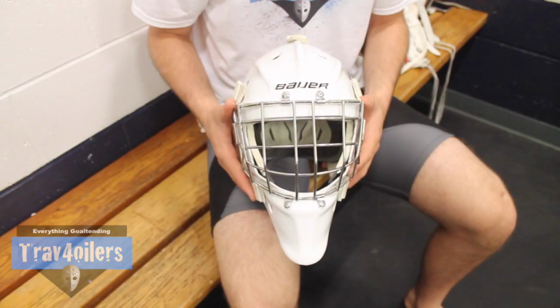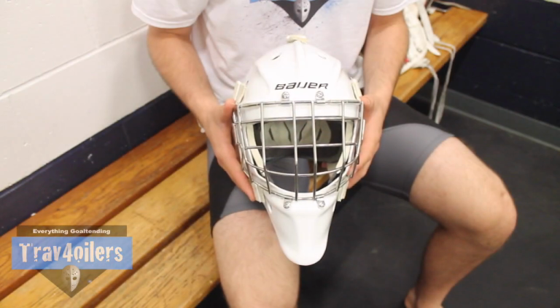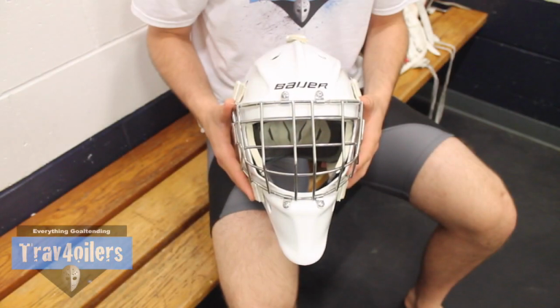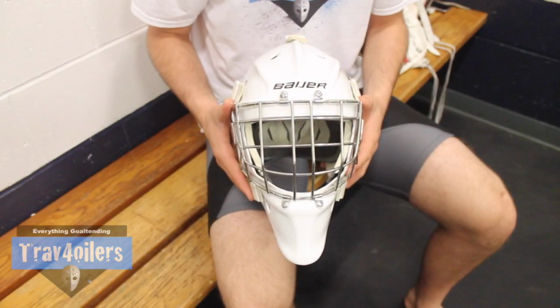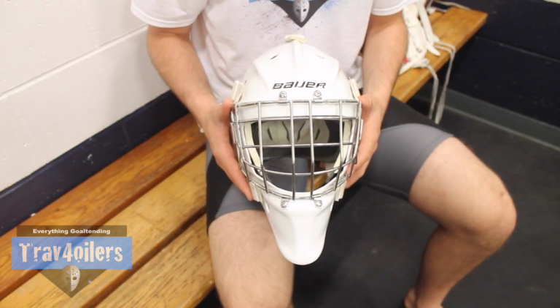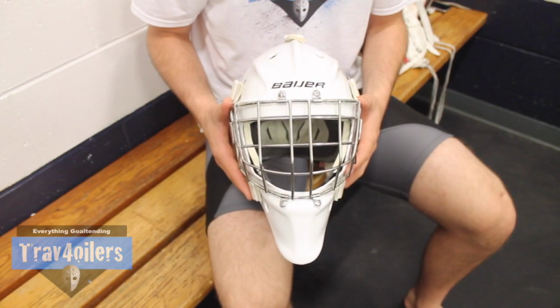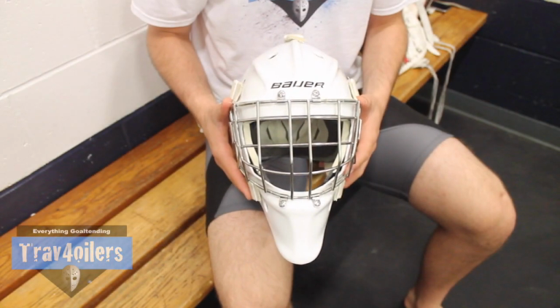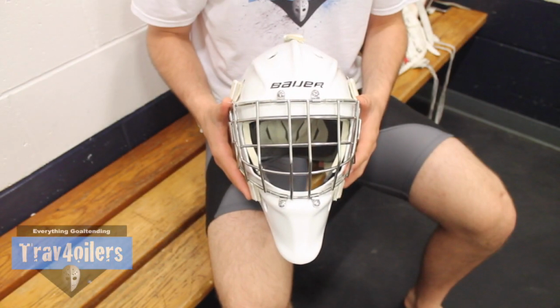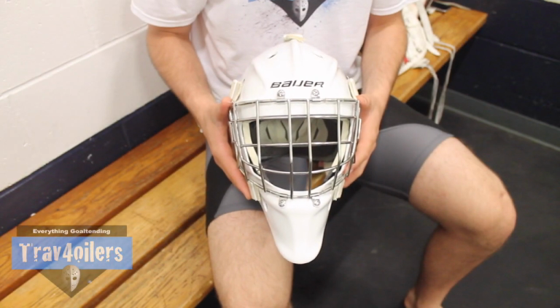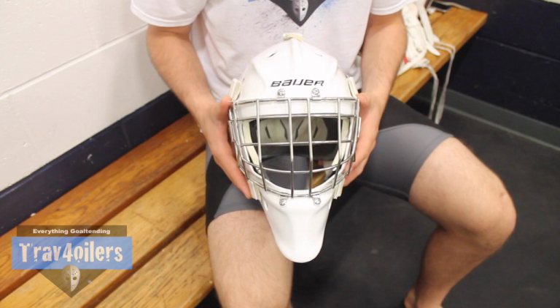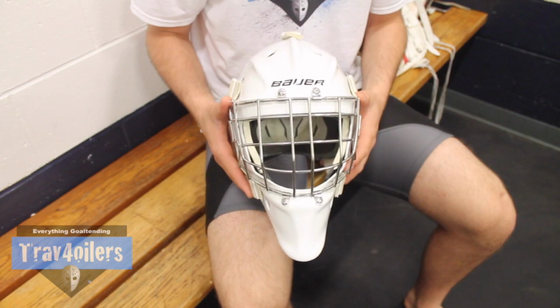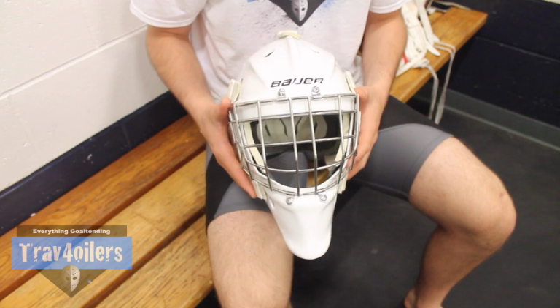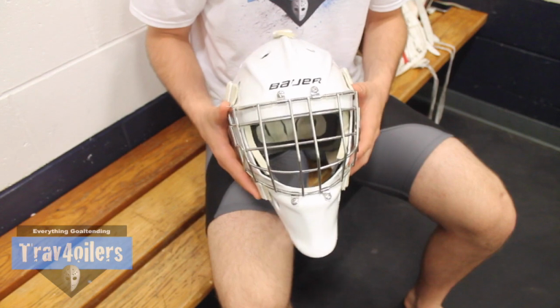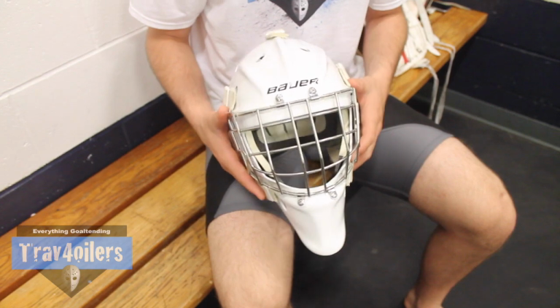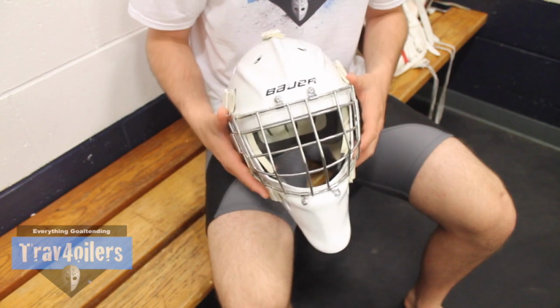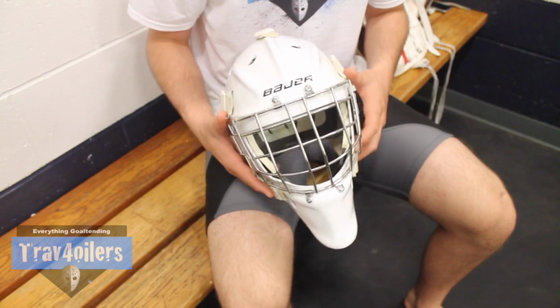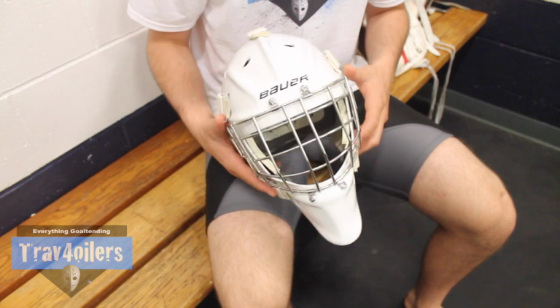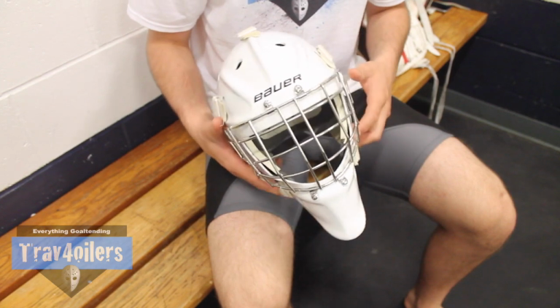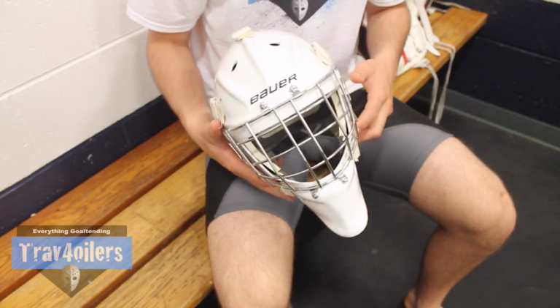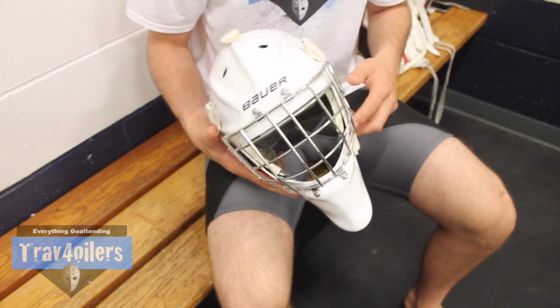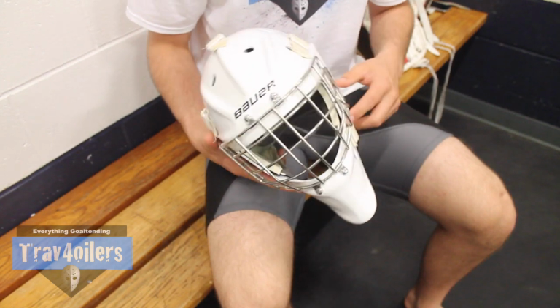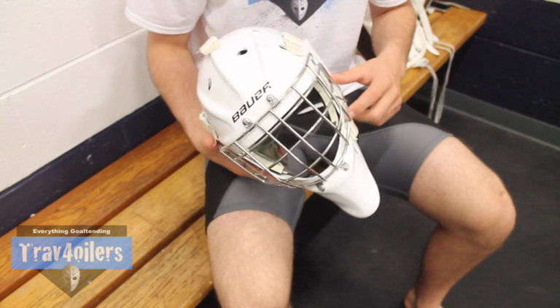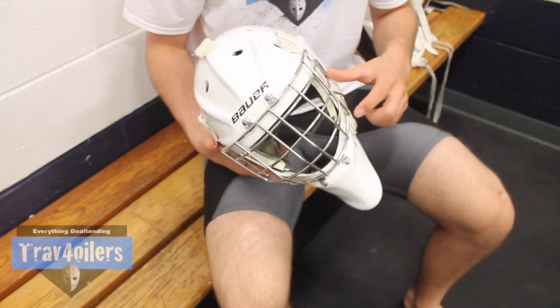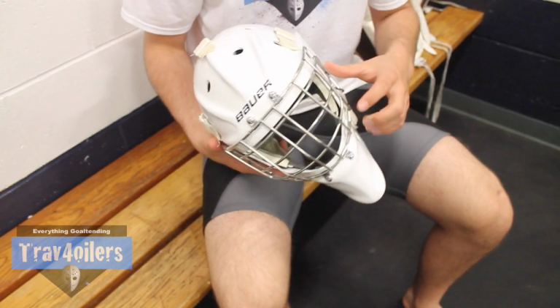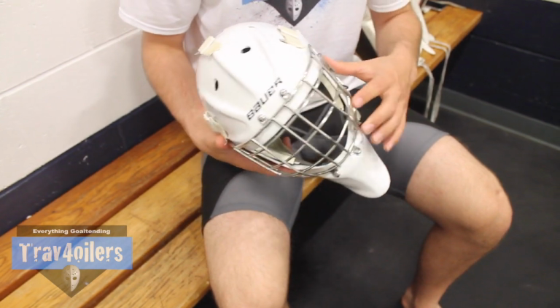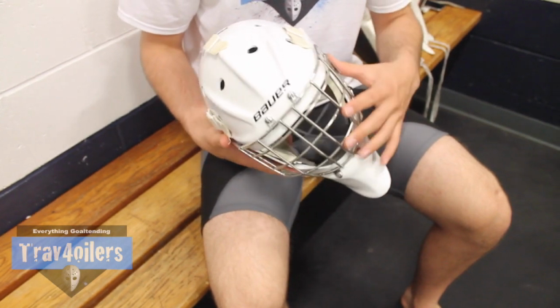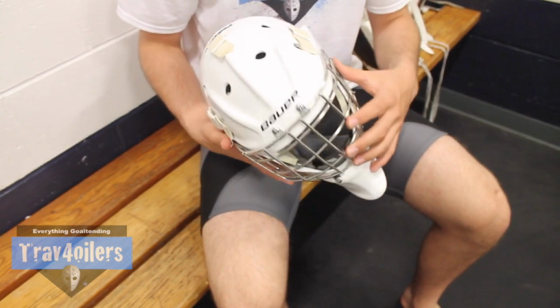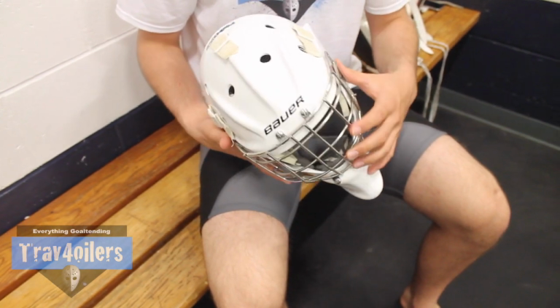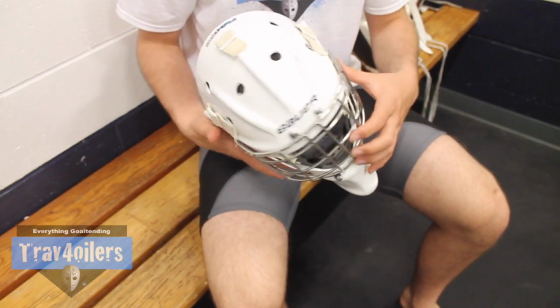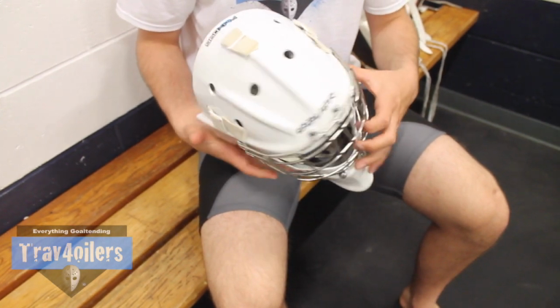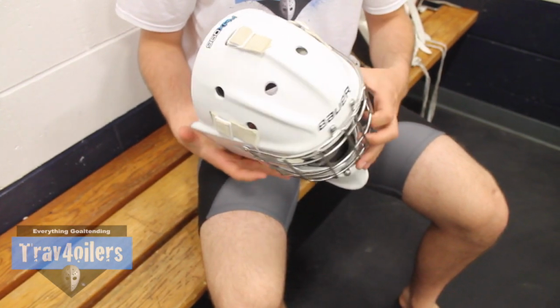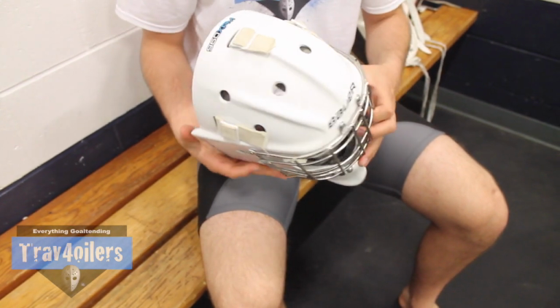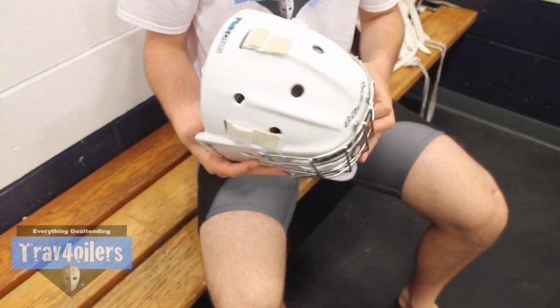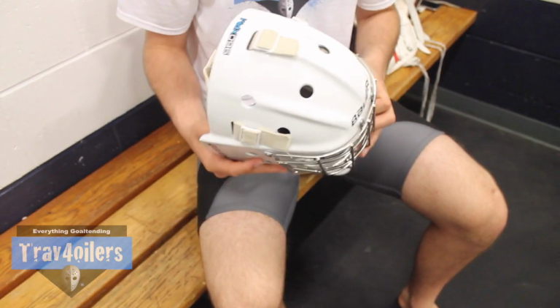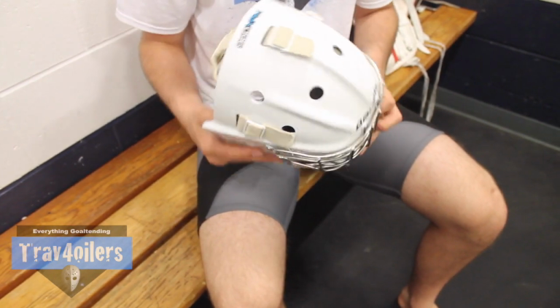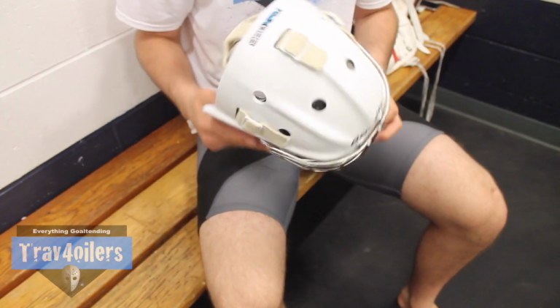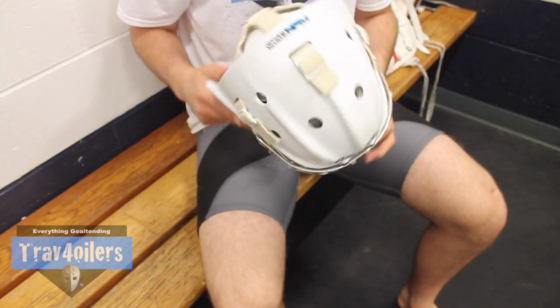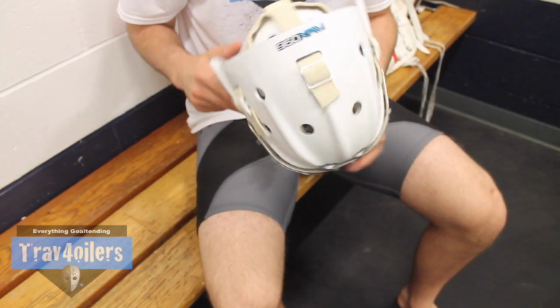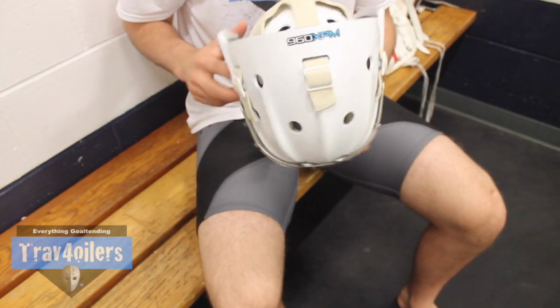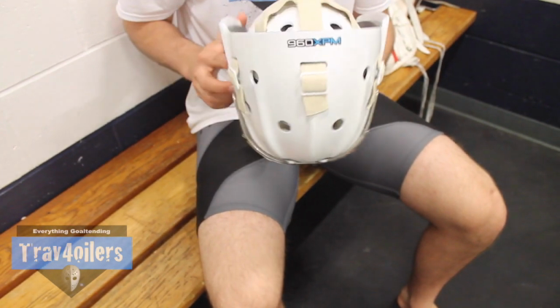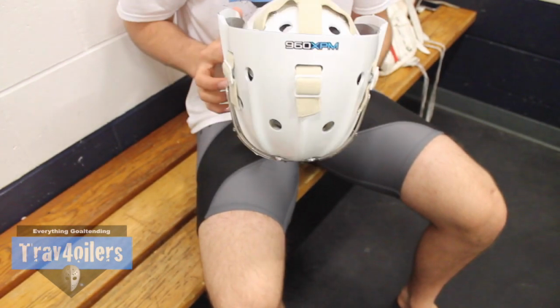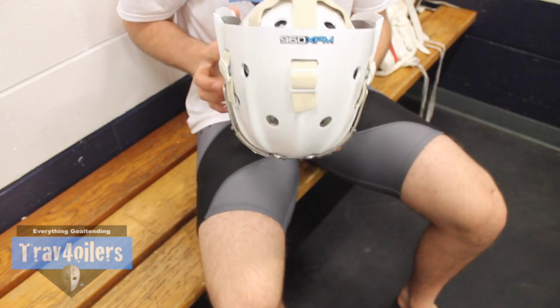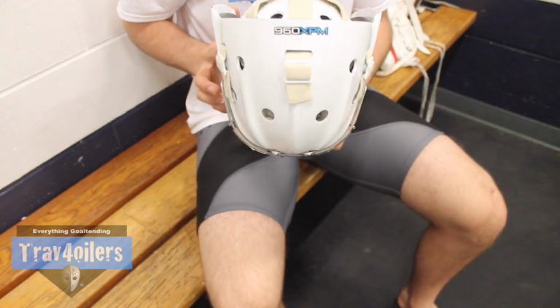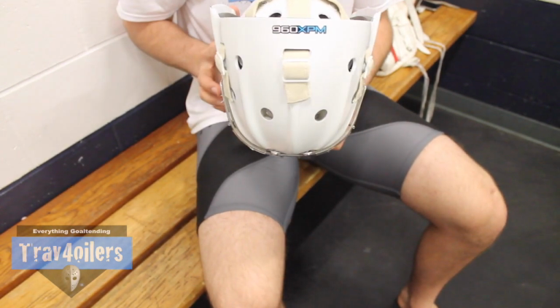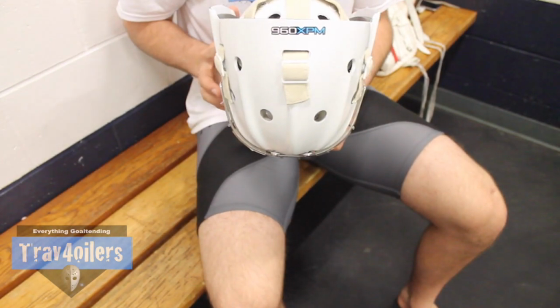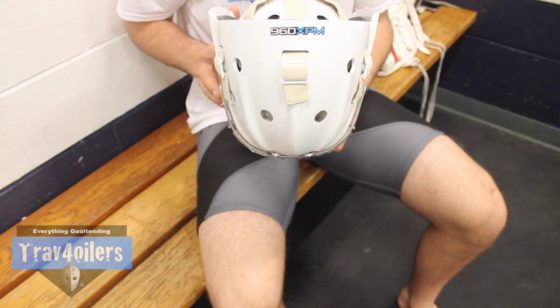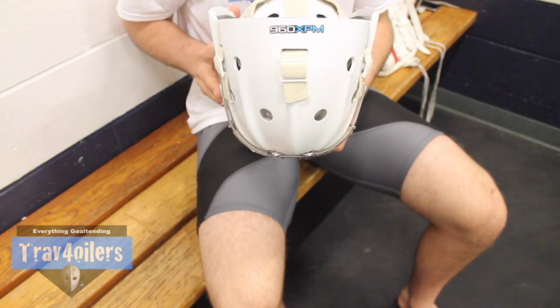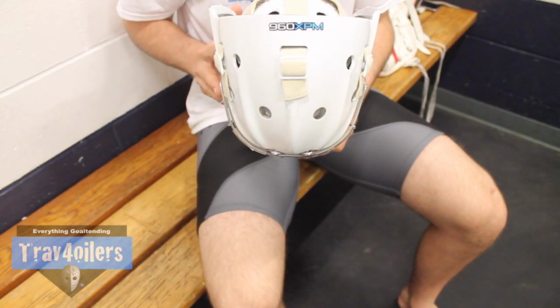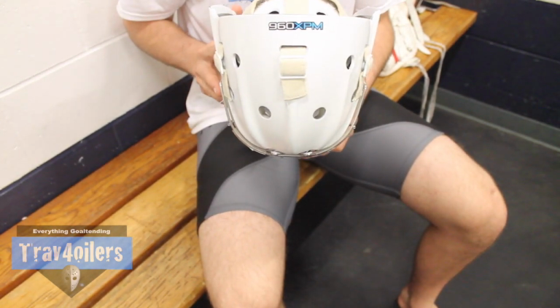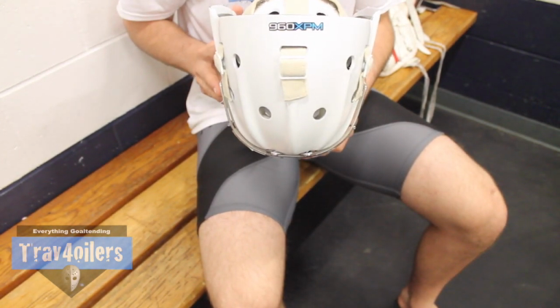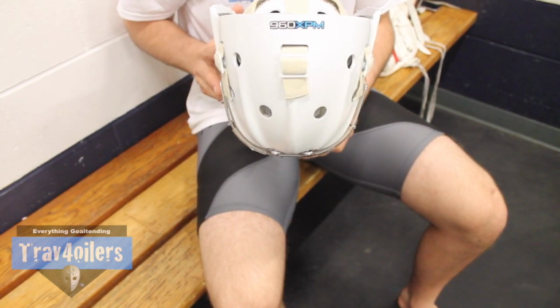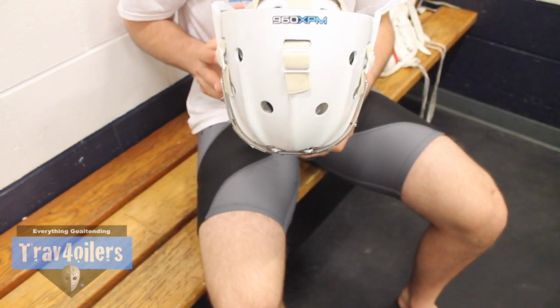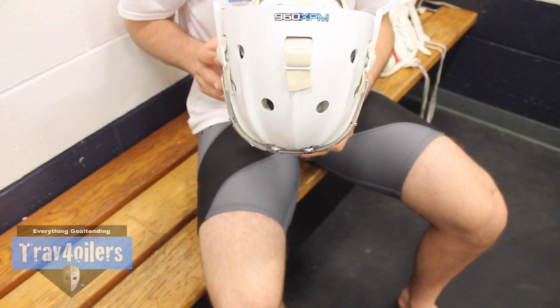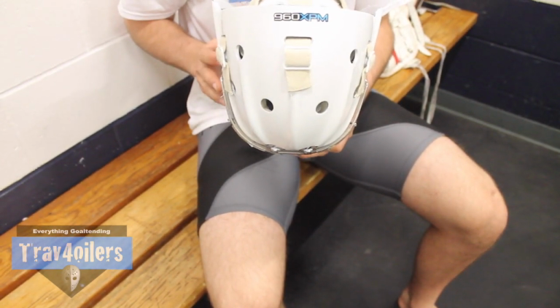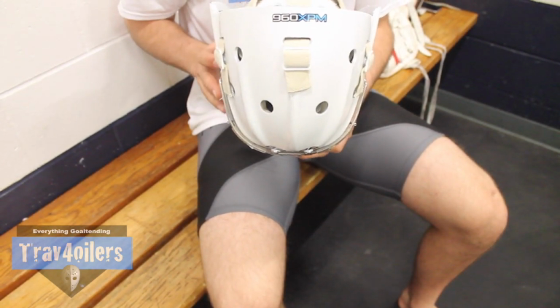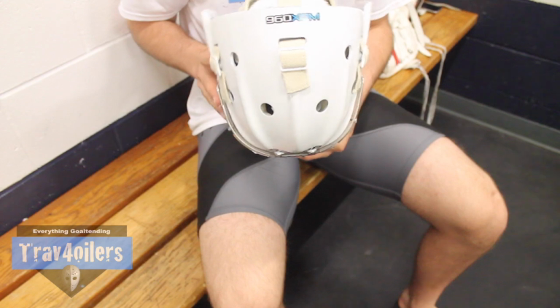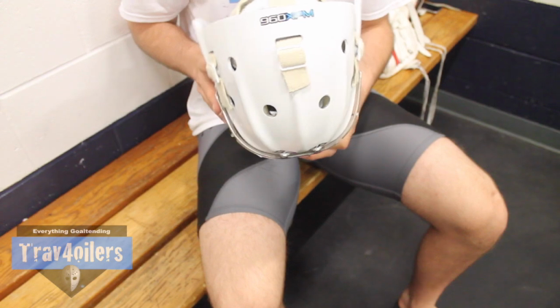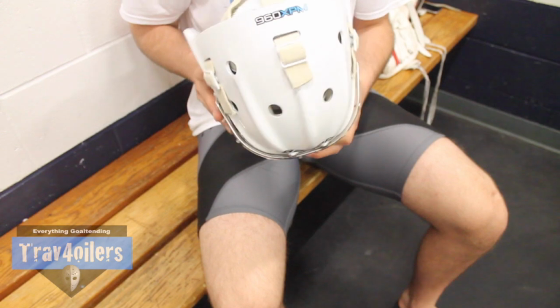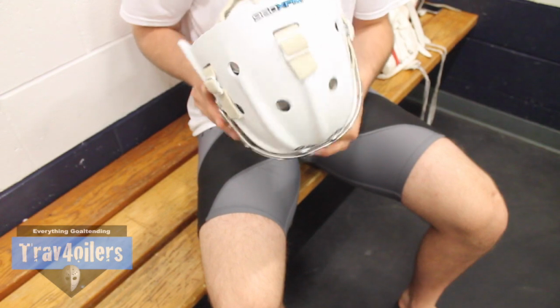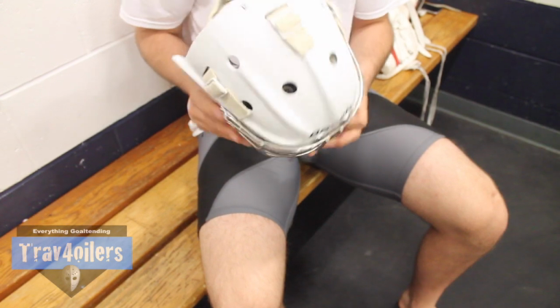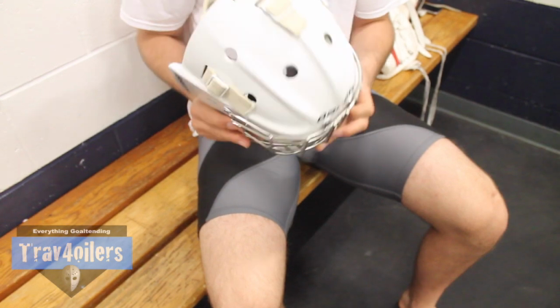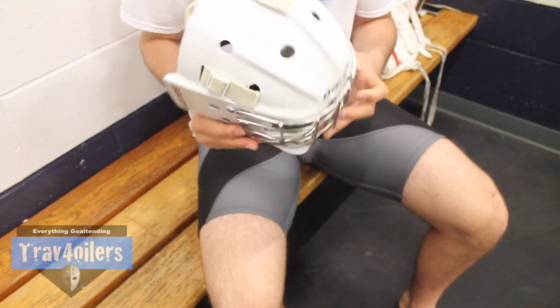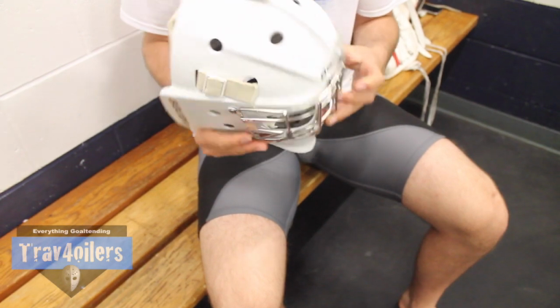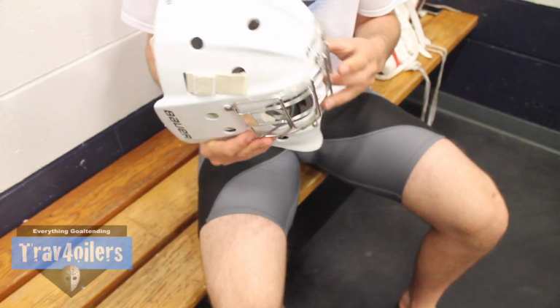All you have to do is have somebody remove the cage and everything else, phones included. The phones this year are actually being screwed into the helmet instead of glued in.